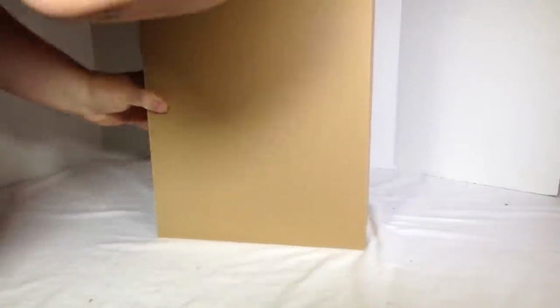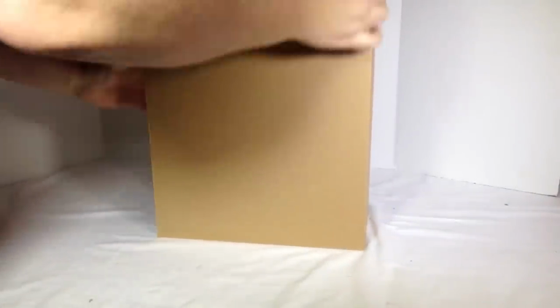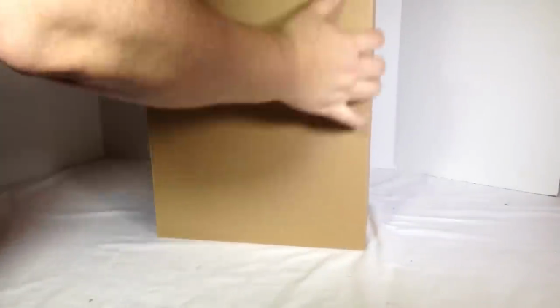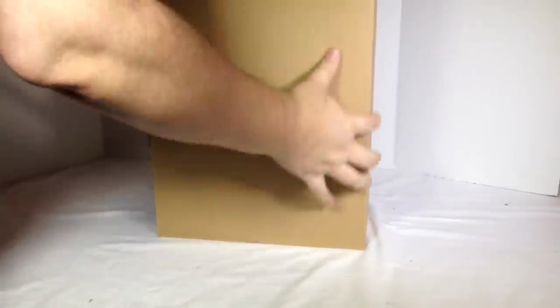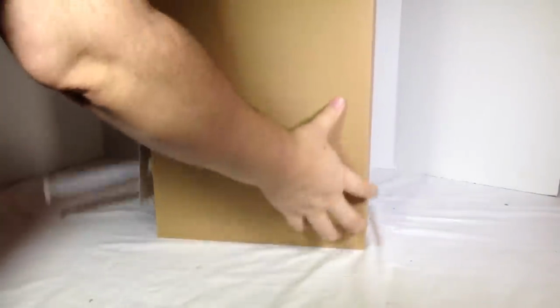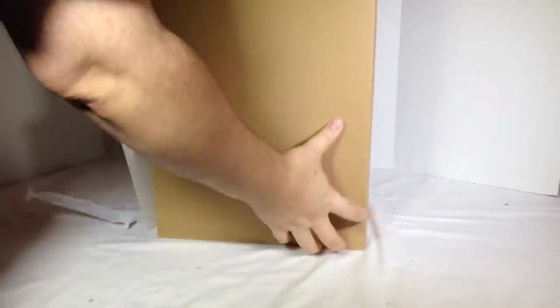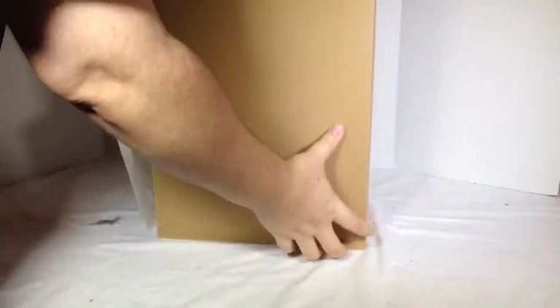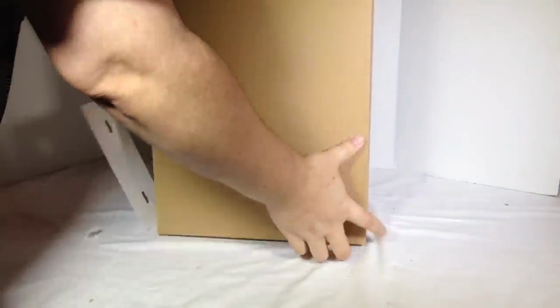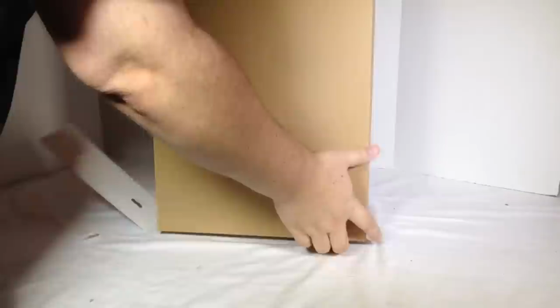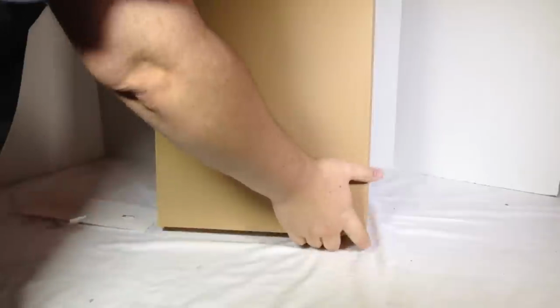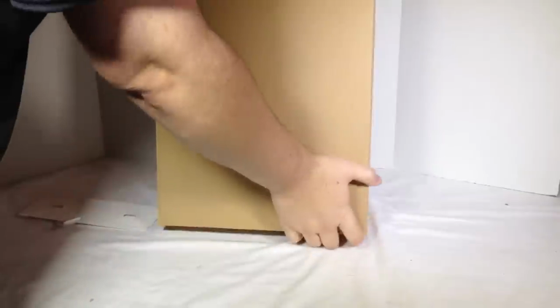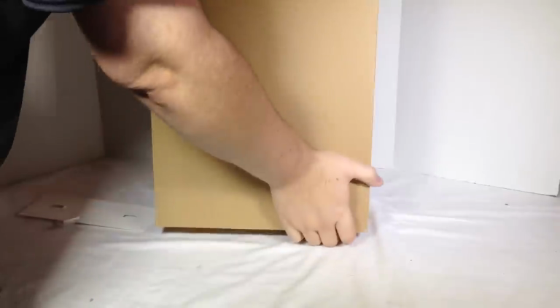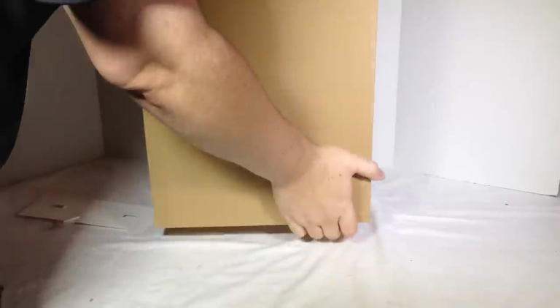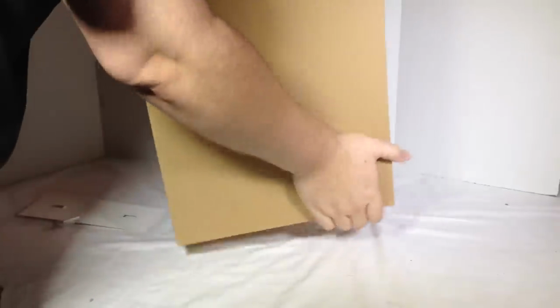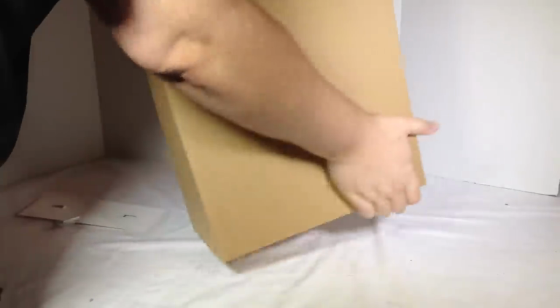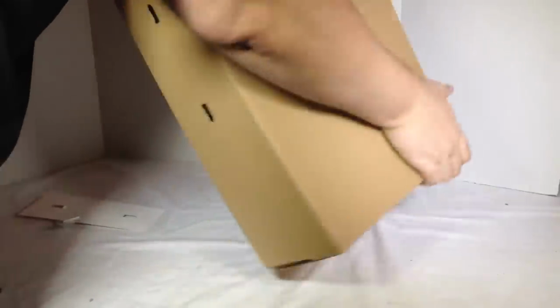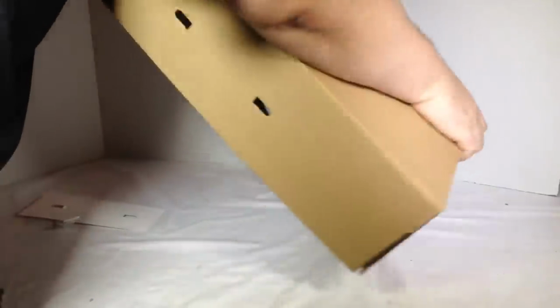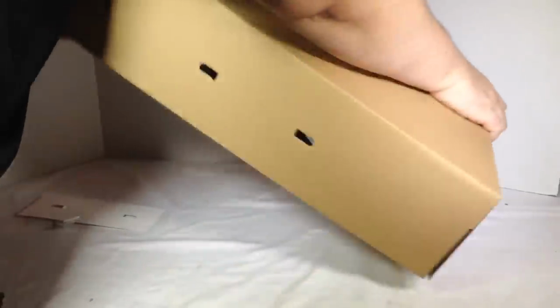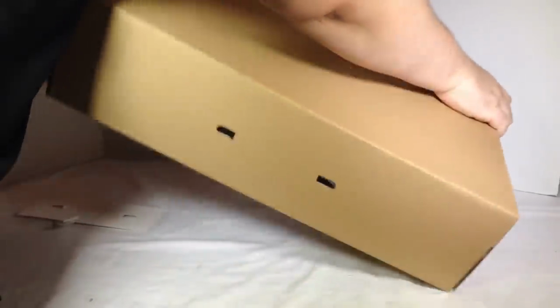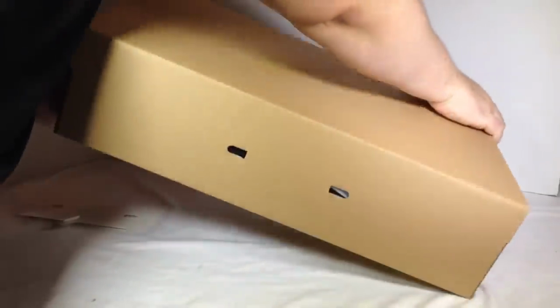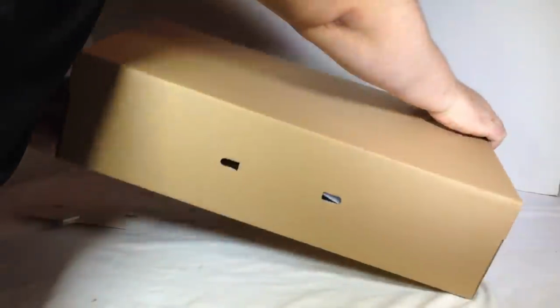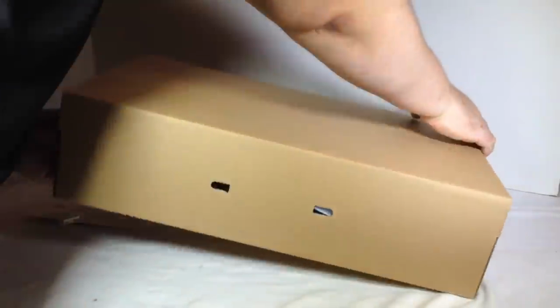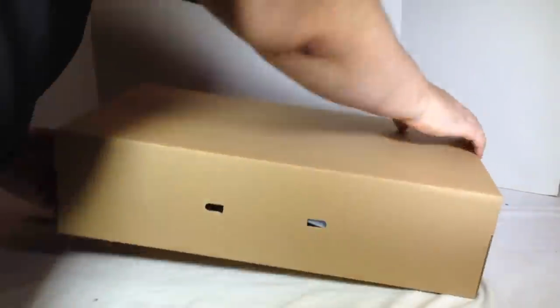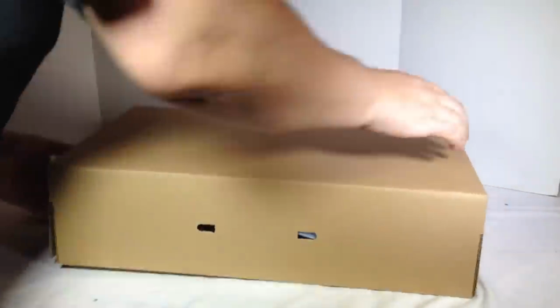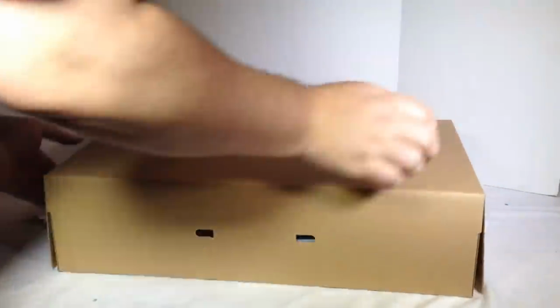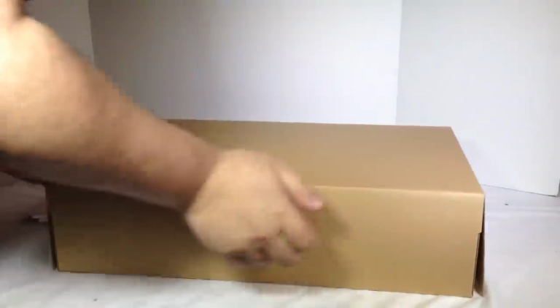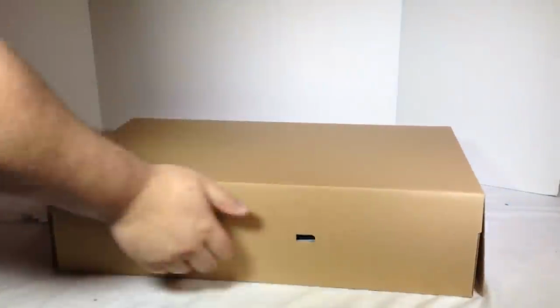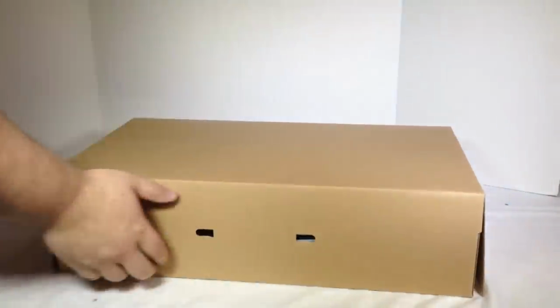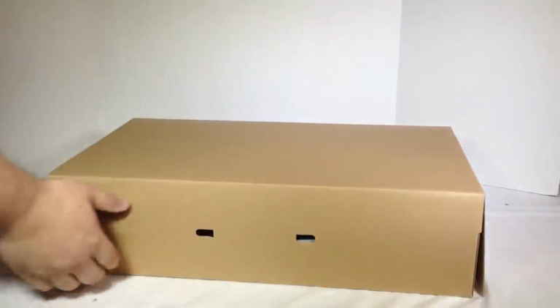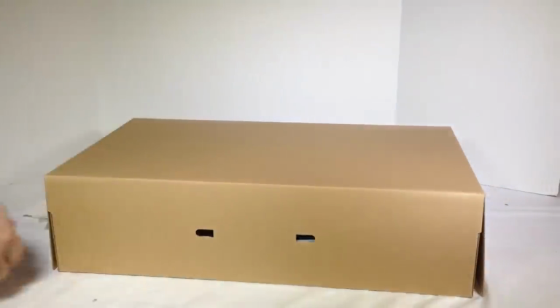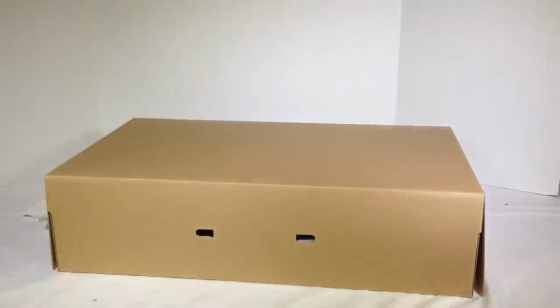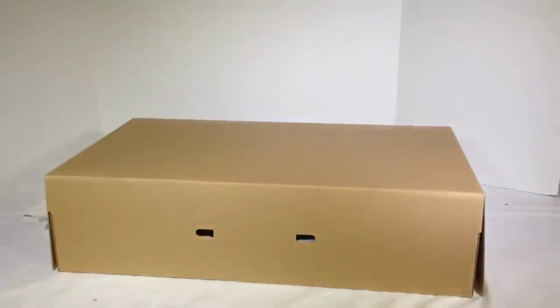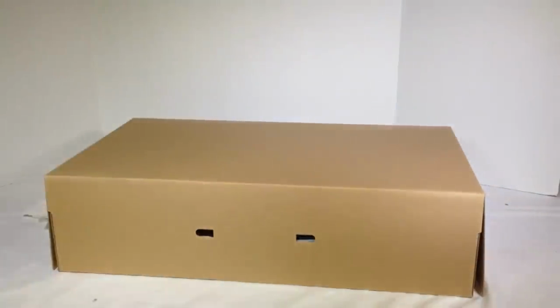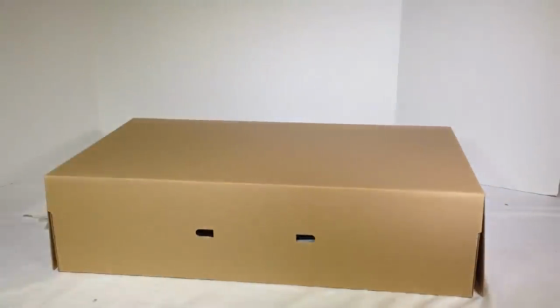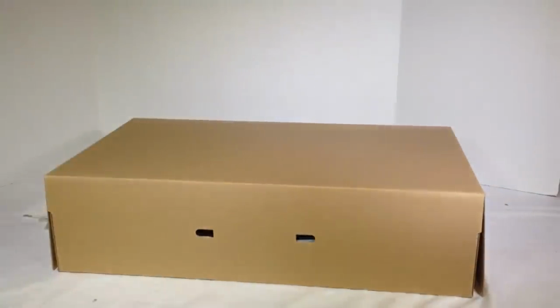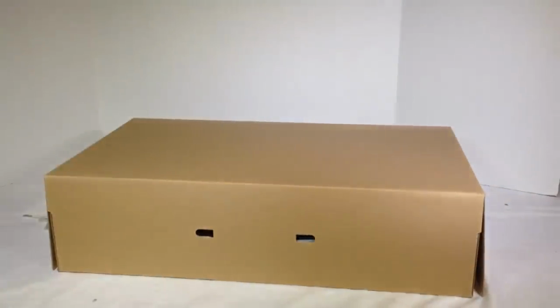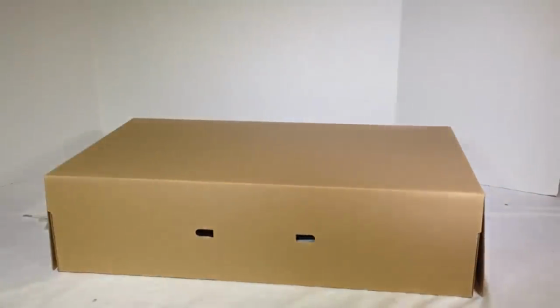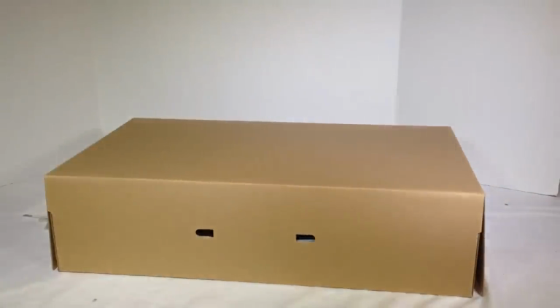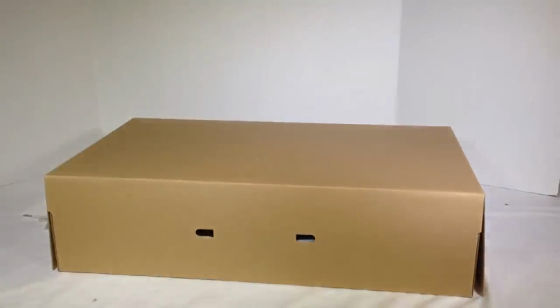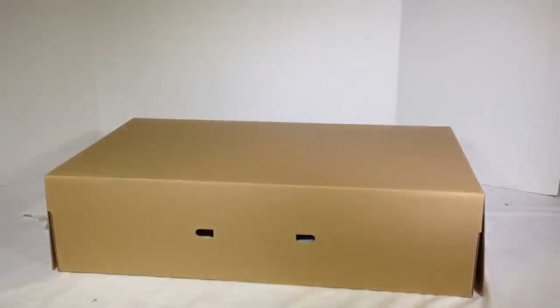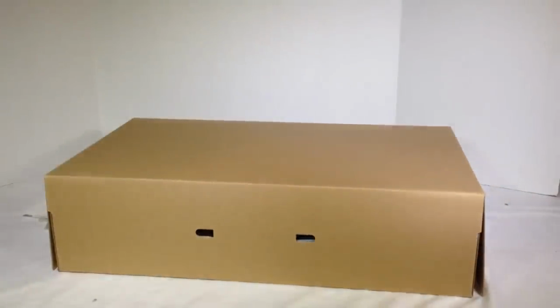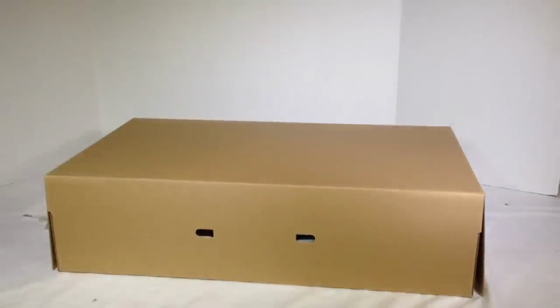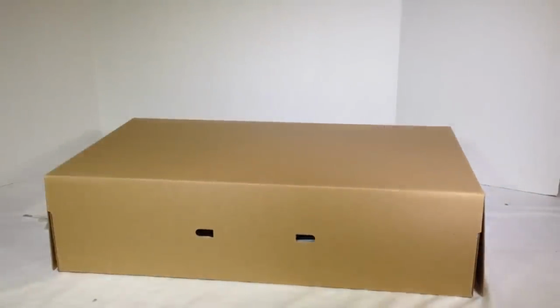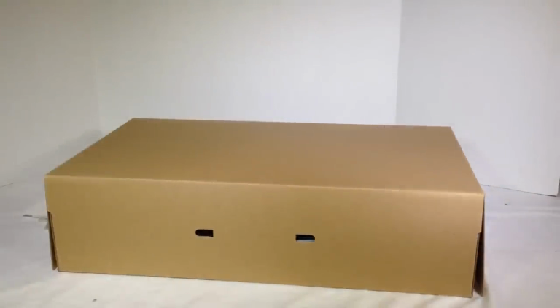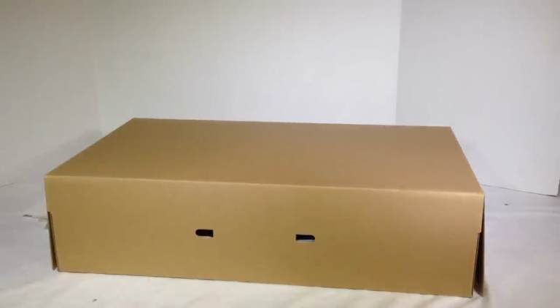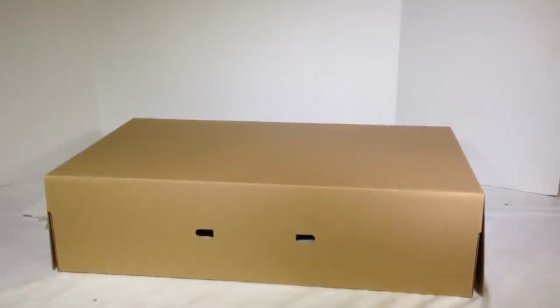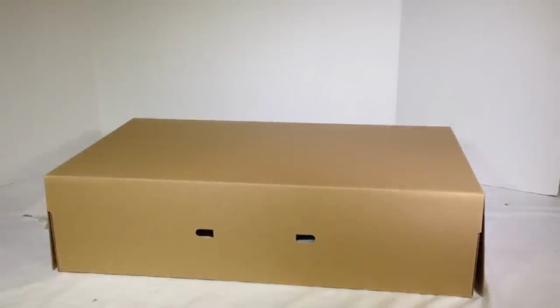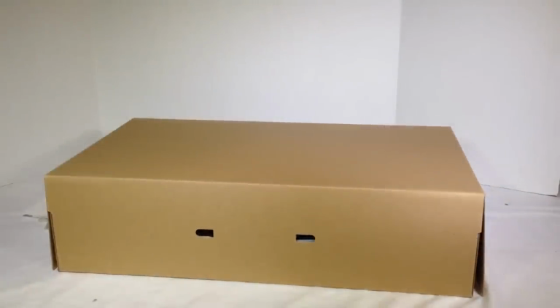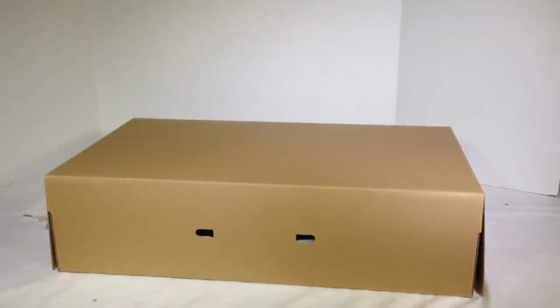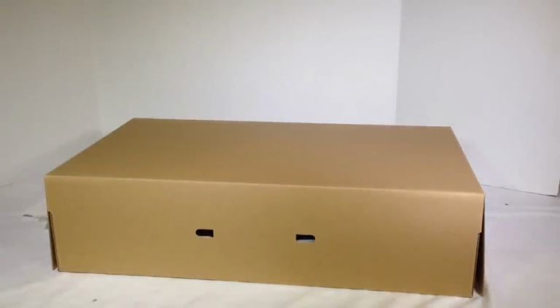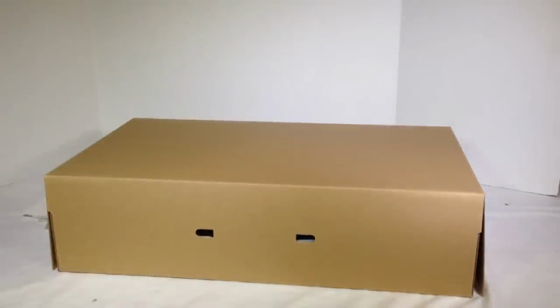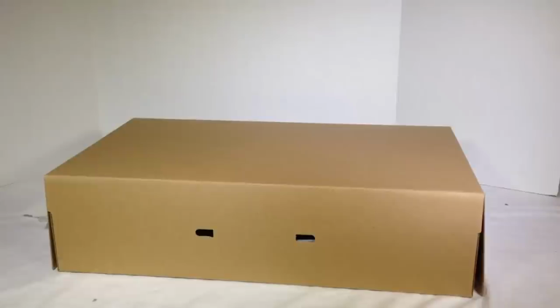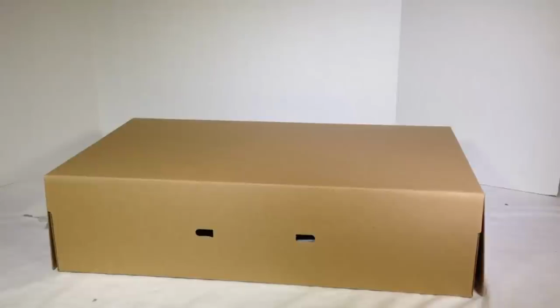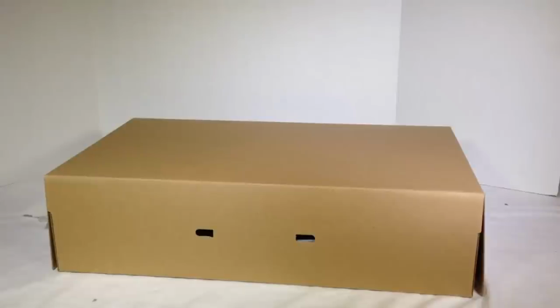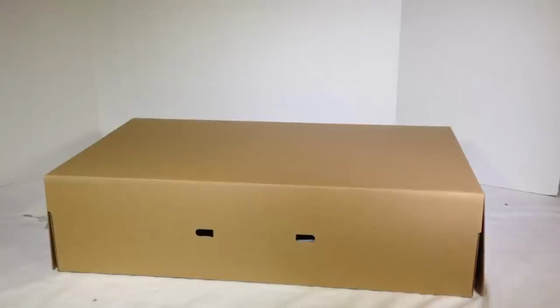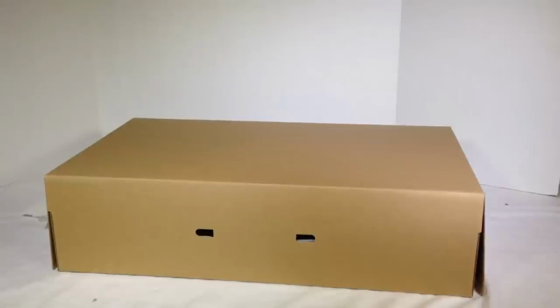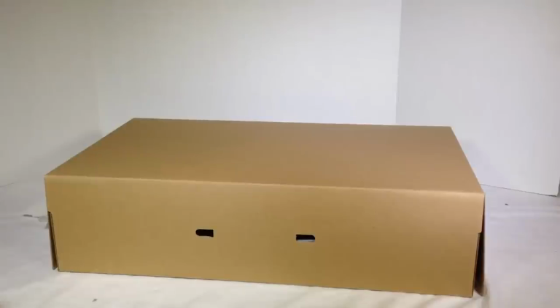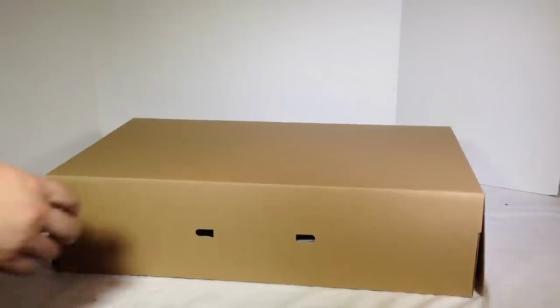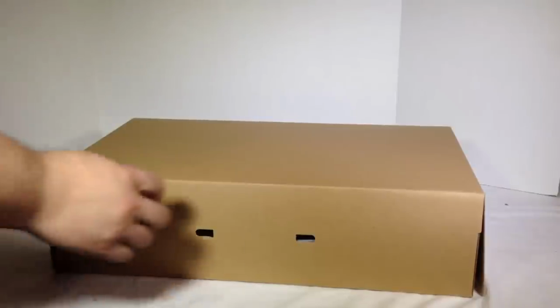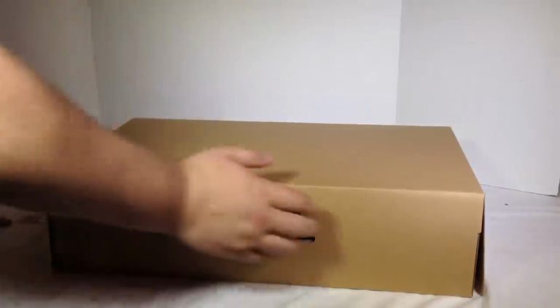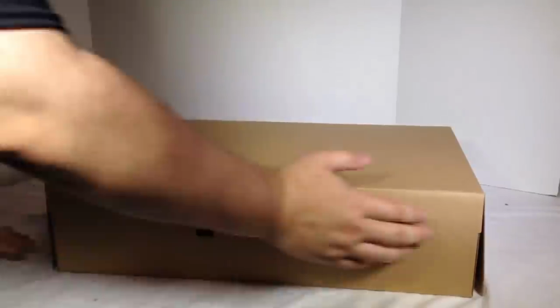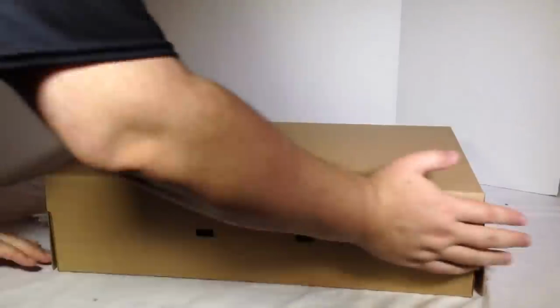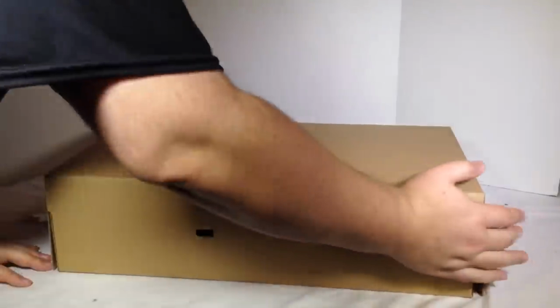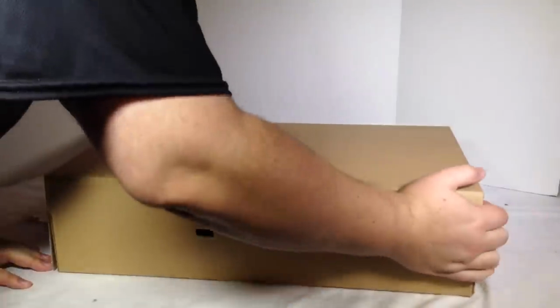Looks like it's just really well boxed — just didn't want to come out. A little shy, a little gun-shy for its unboxing.